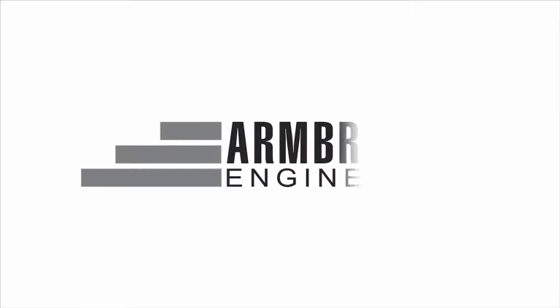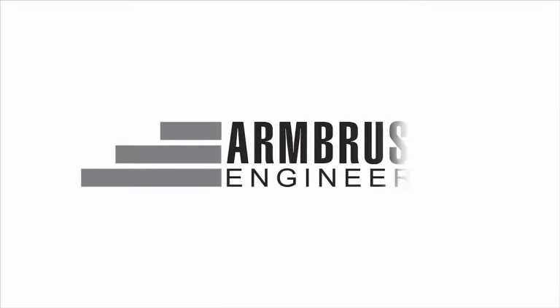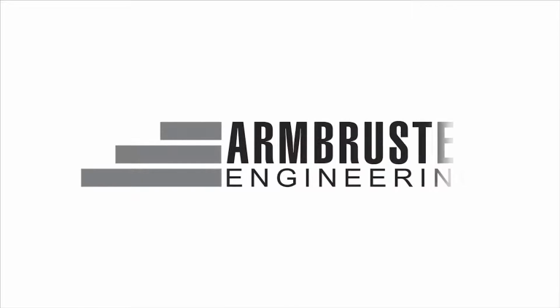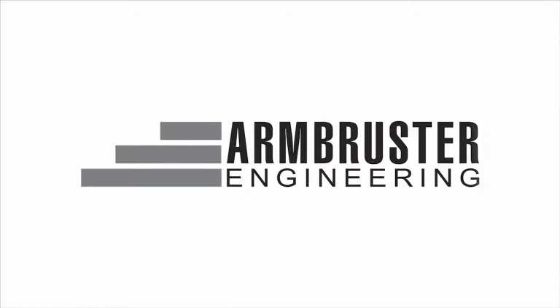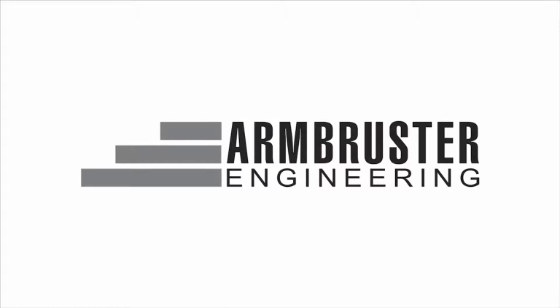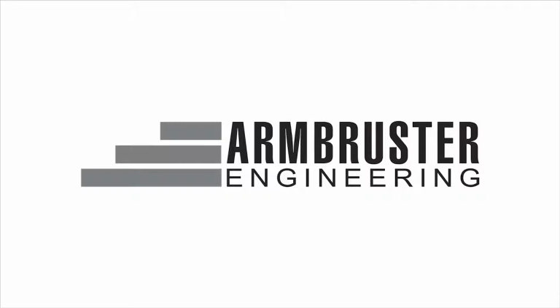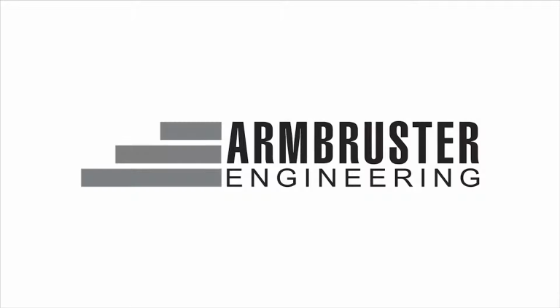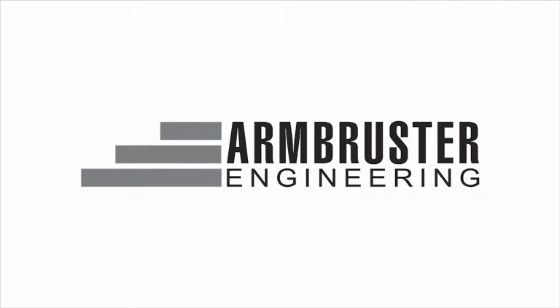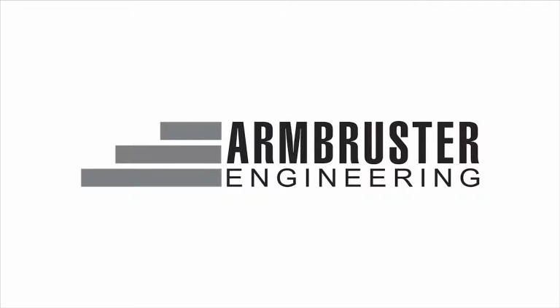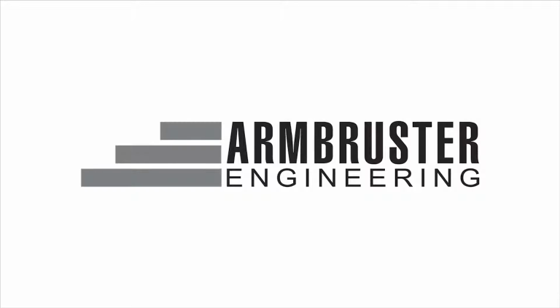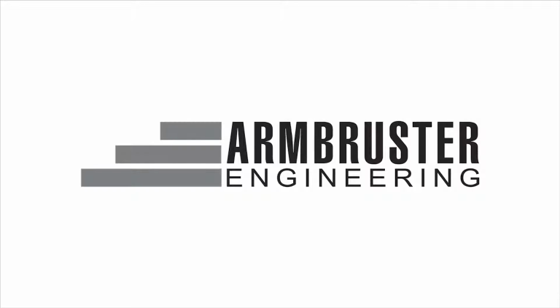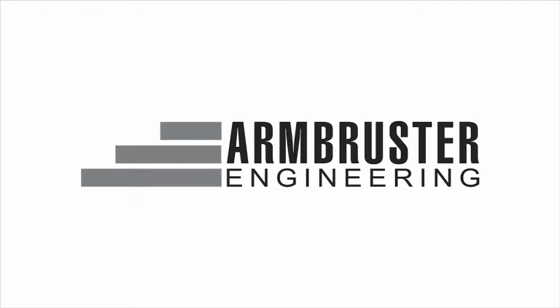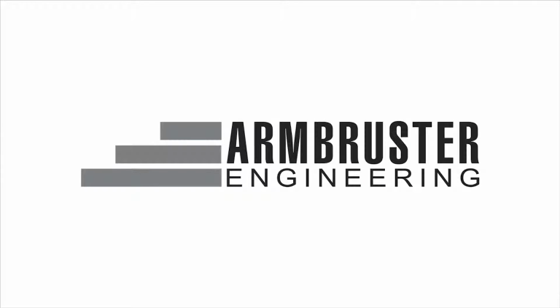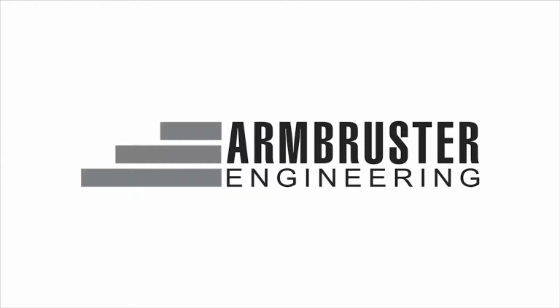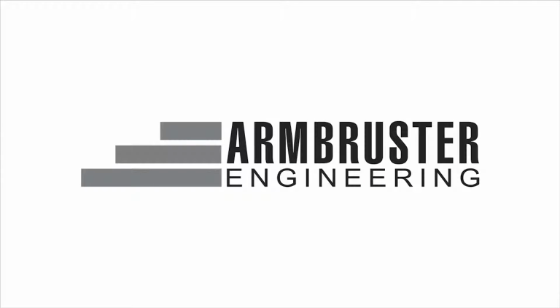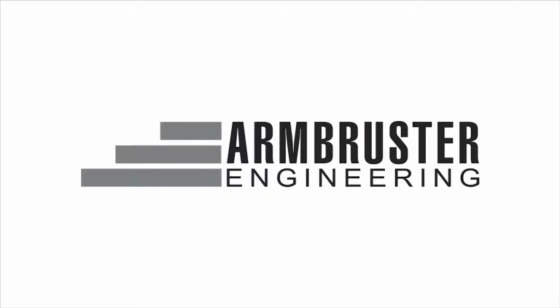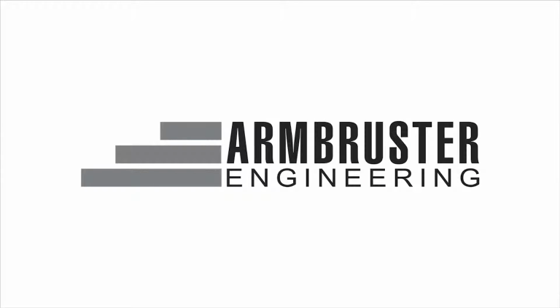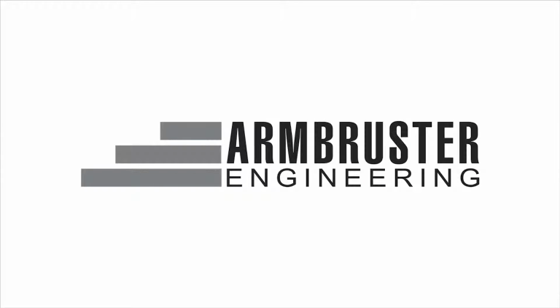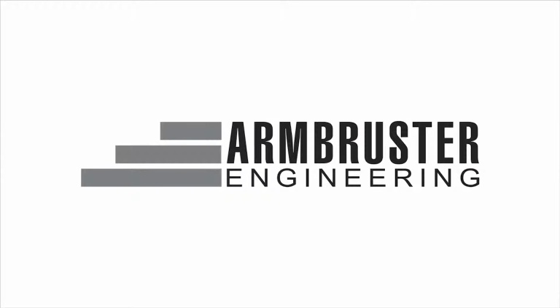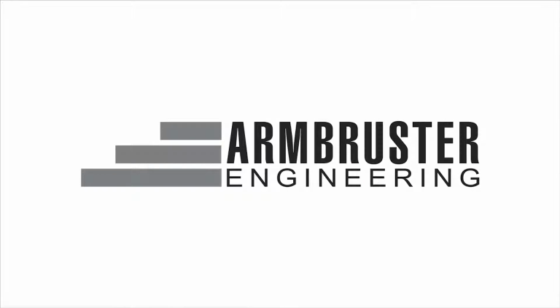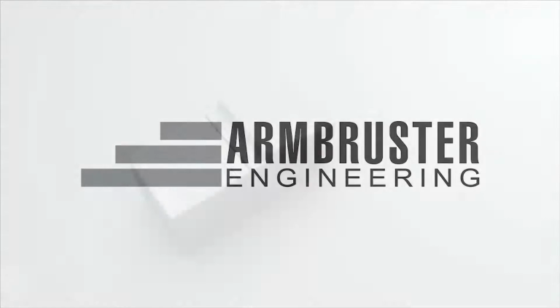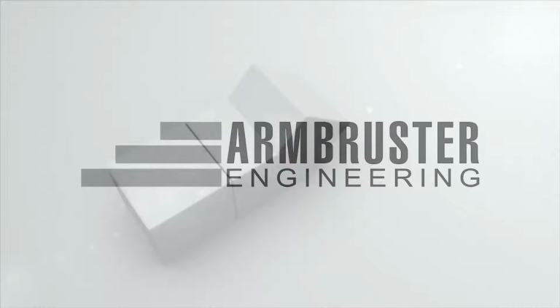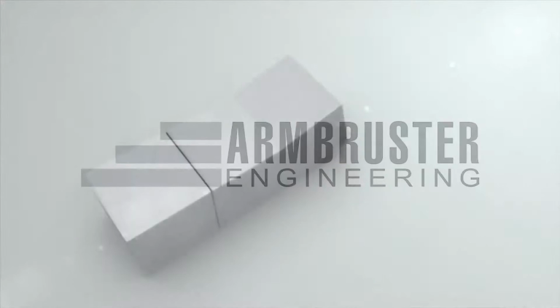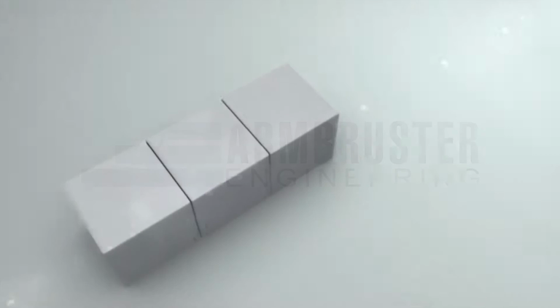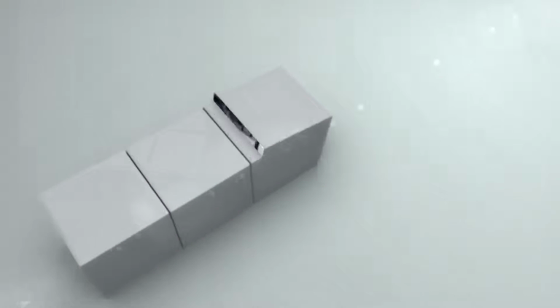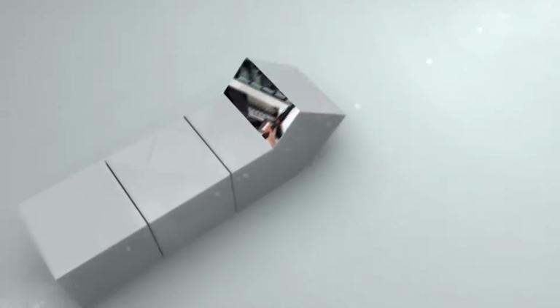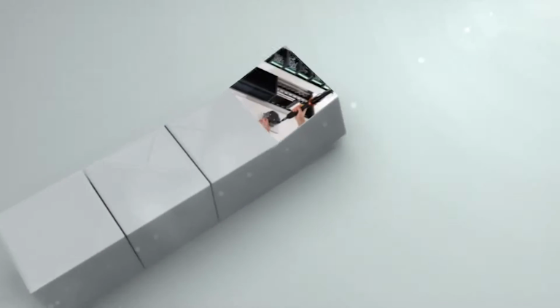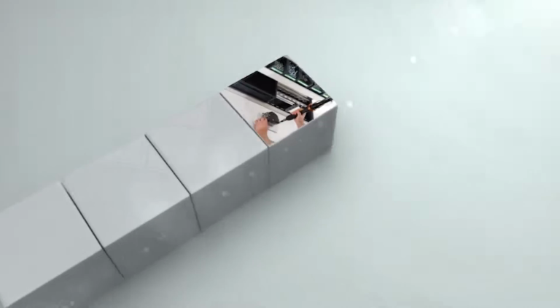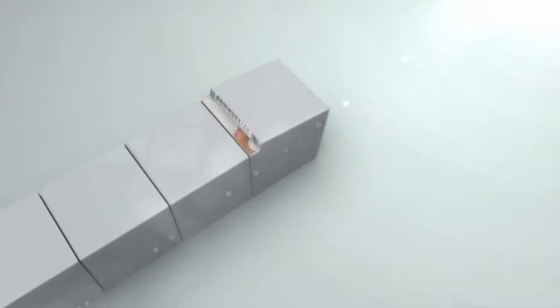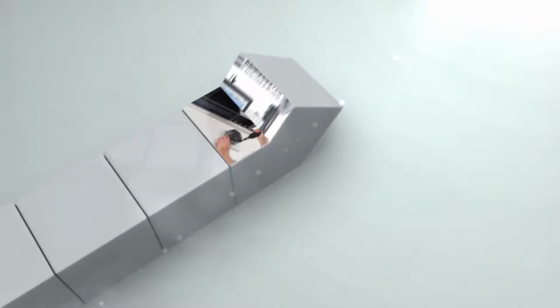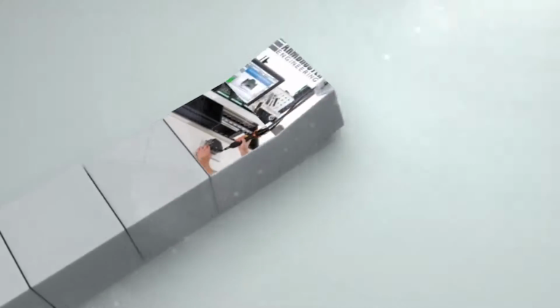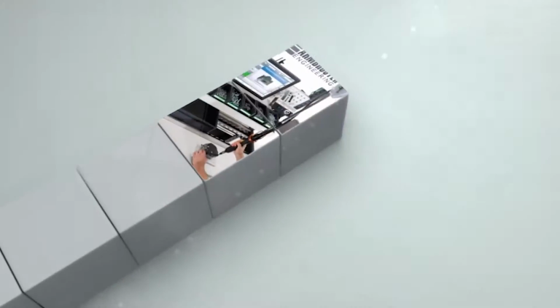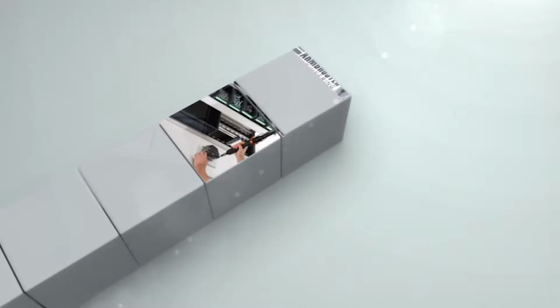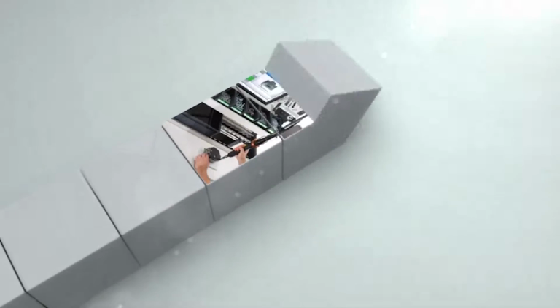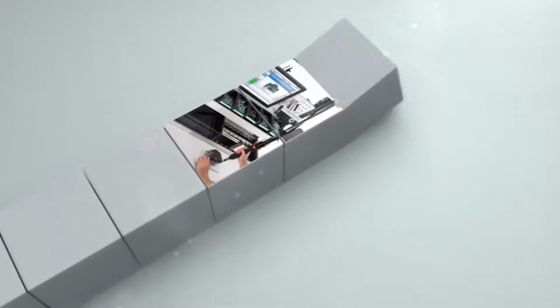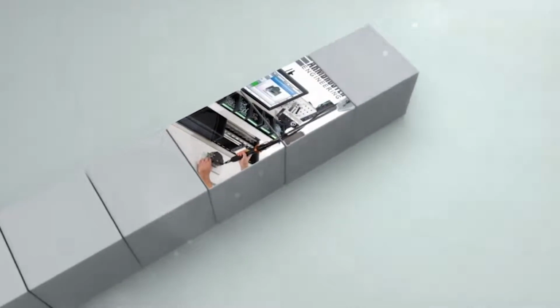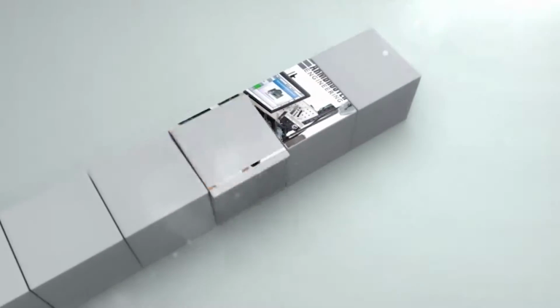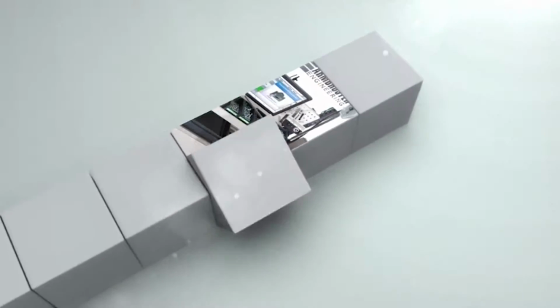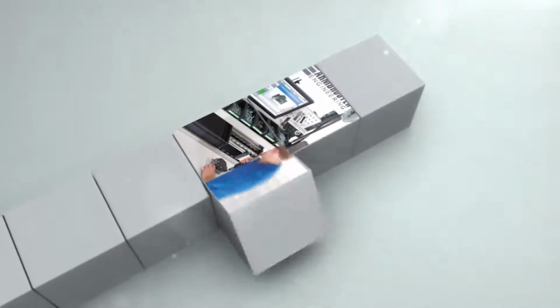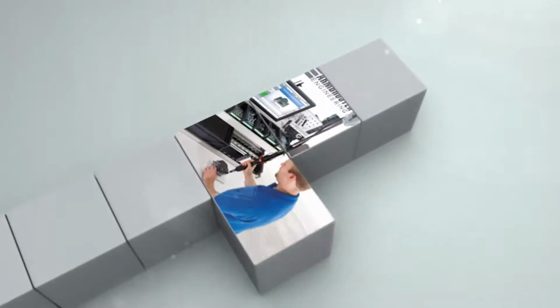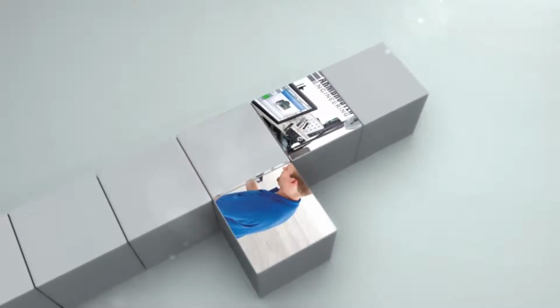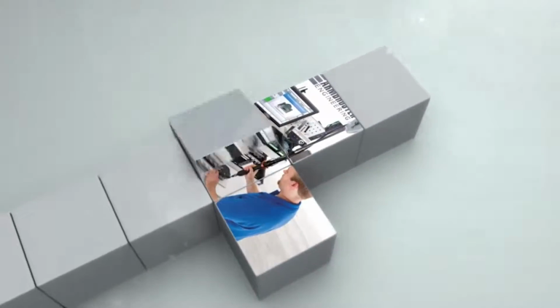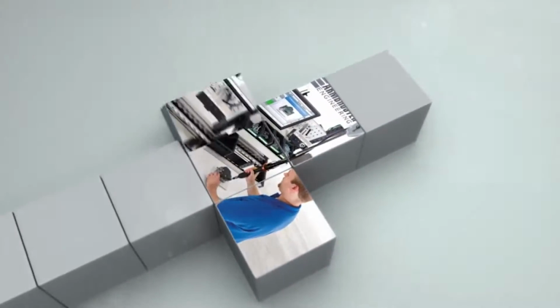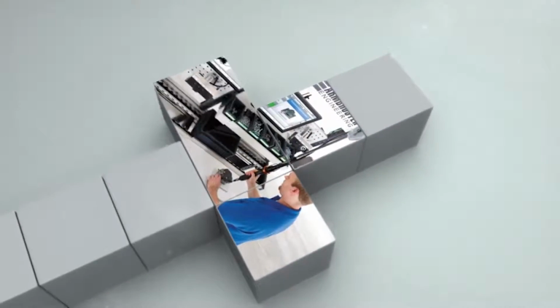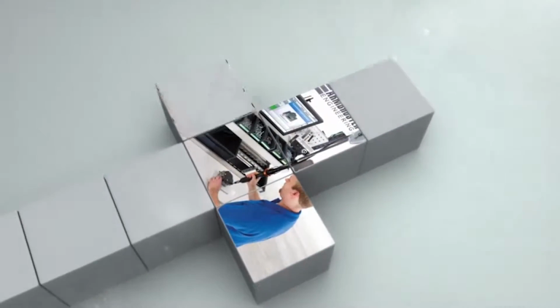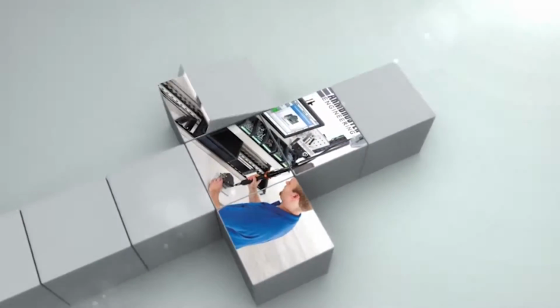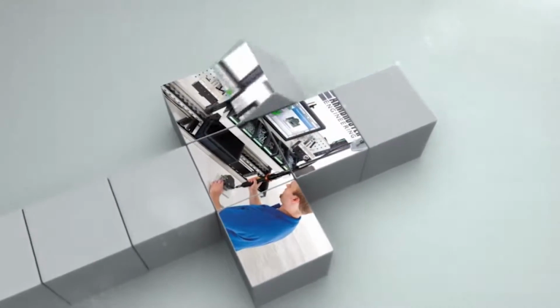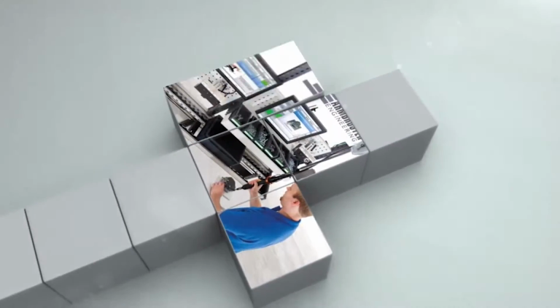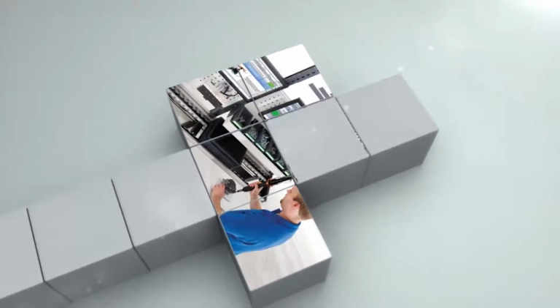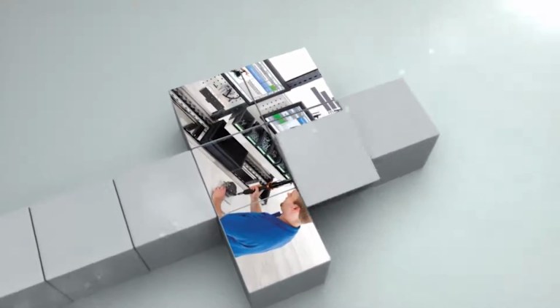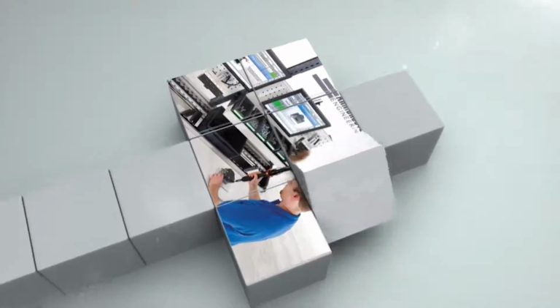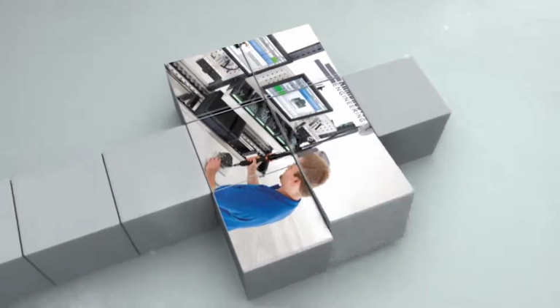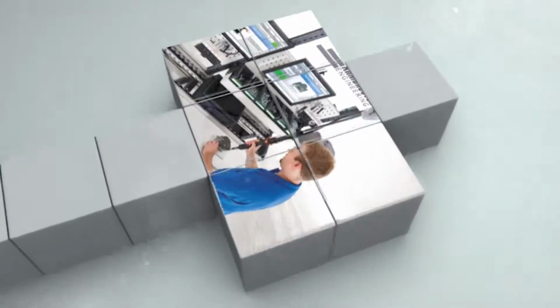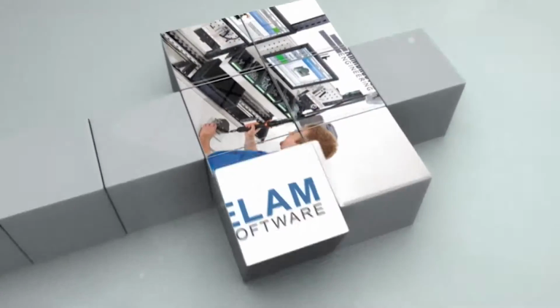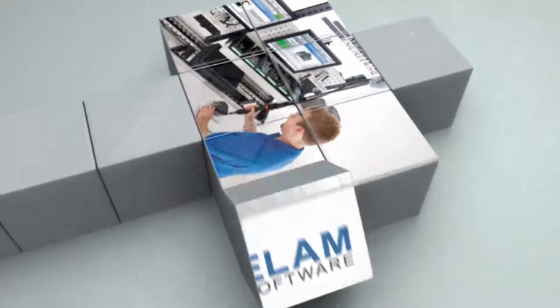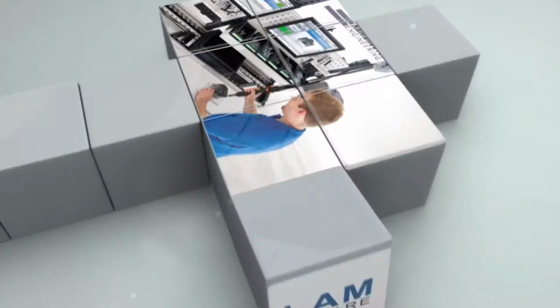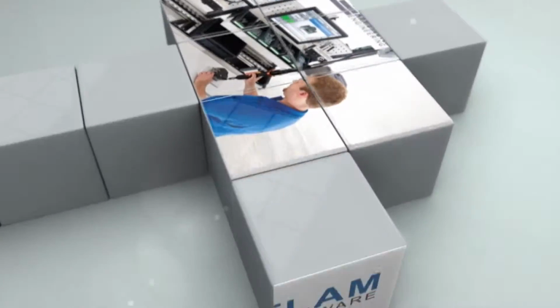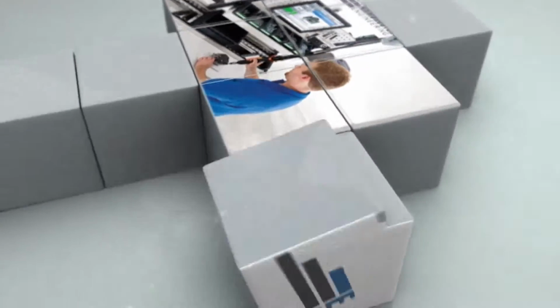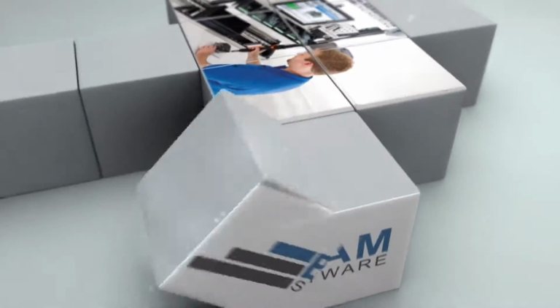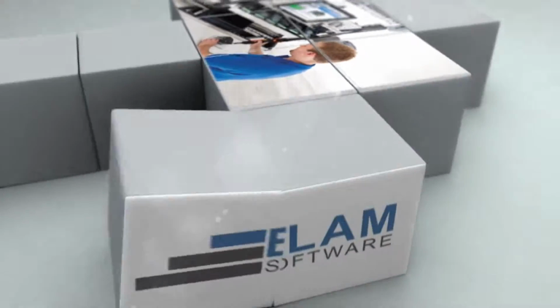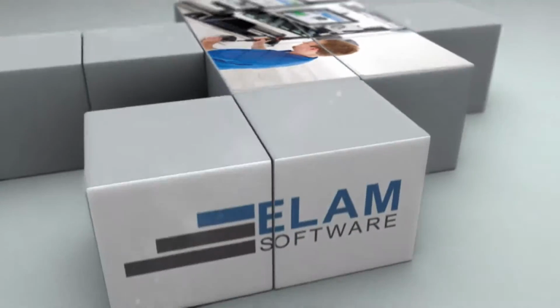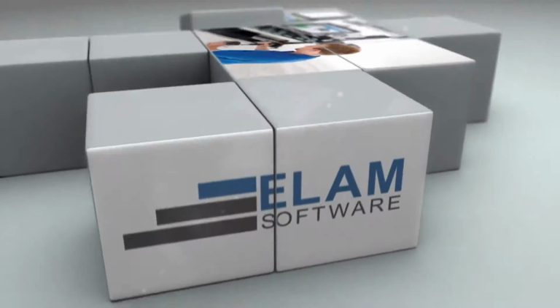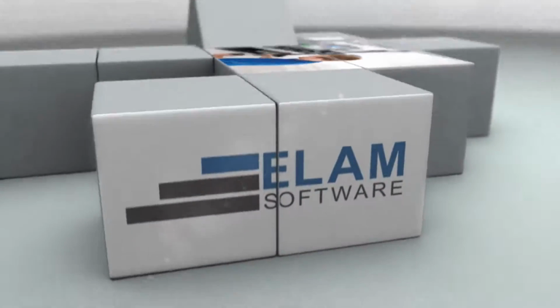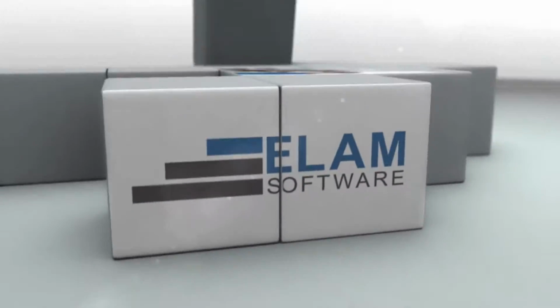Armbruster Engineering. For over 20 years, we've put our ELAM software to good use in your production.